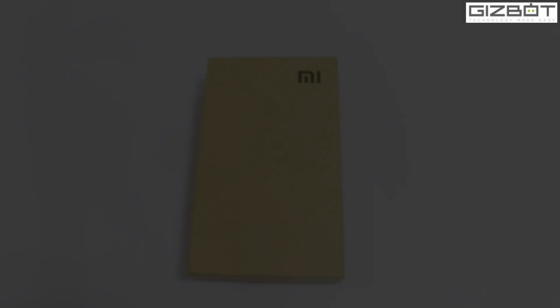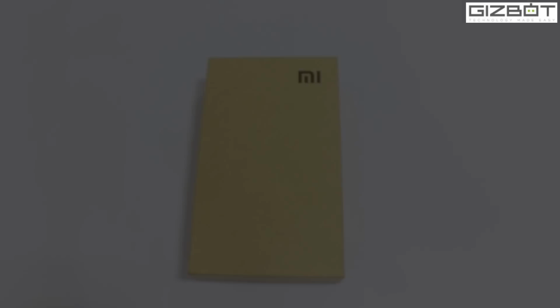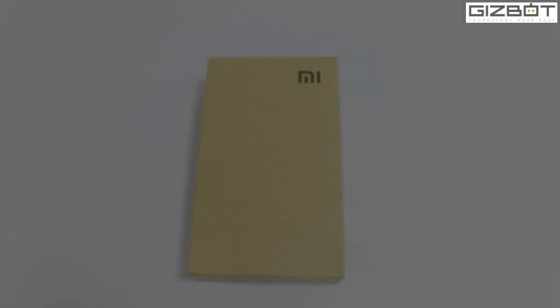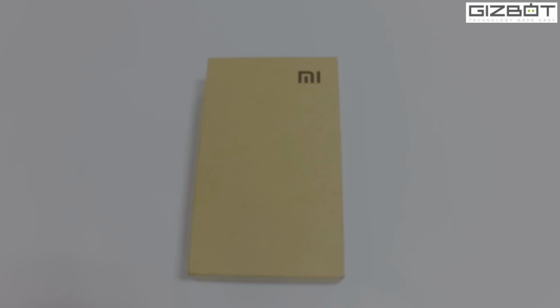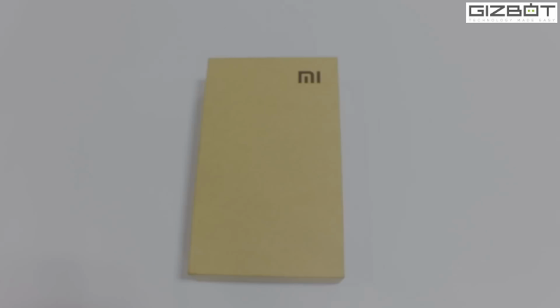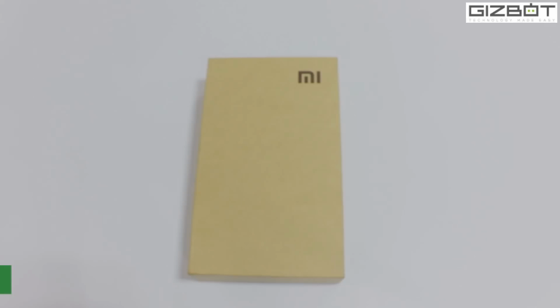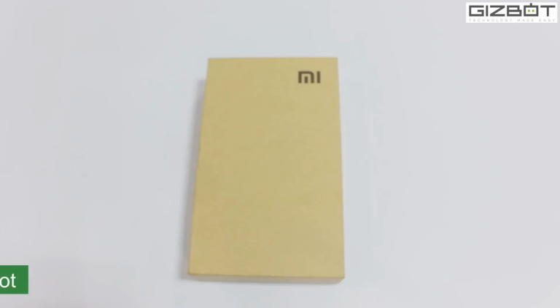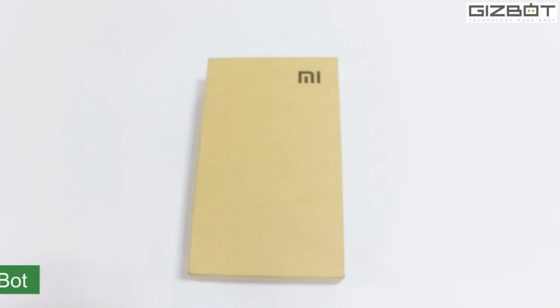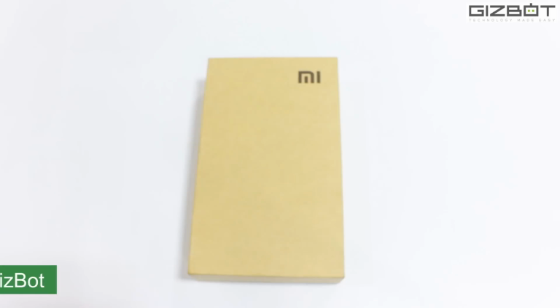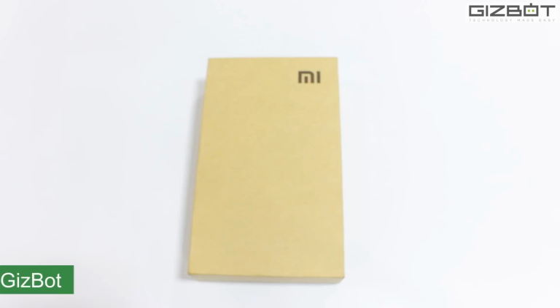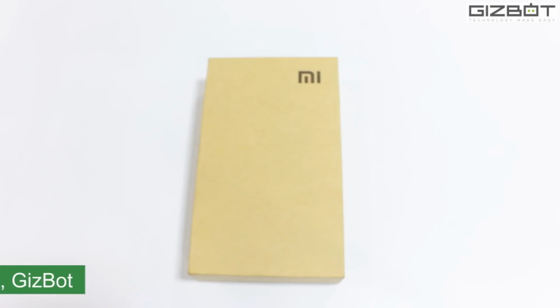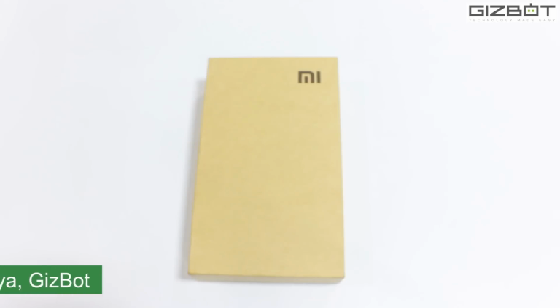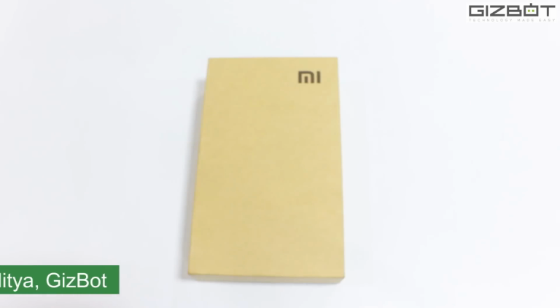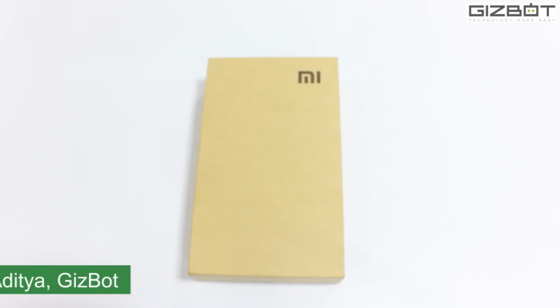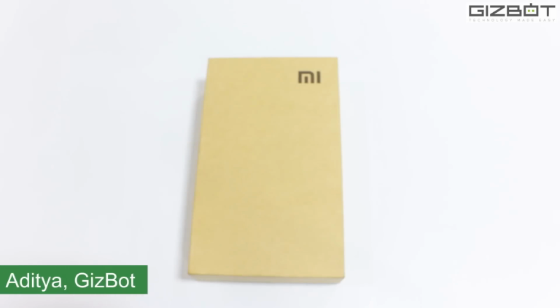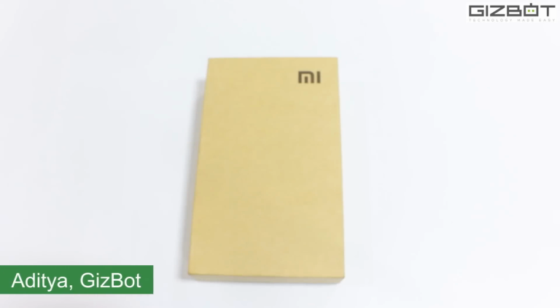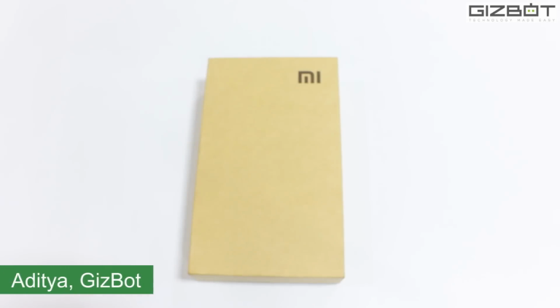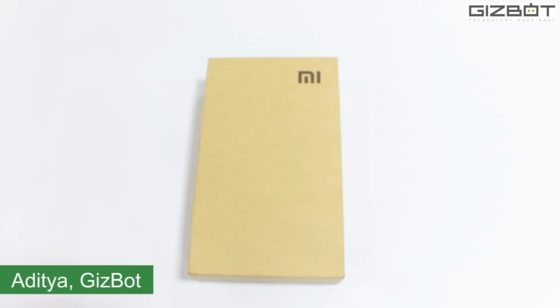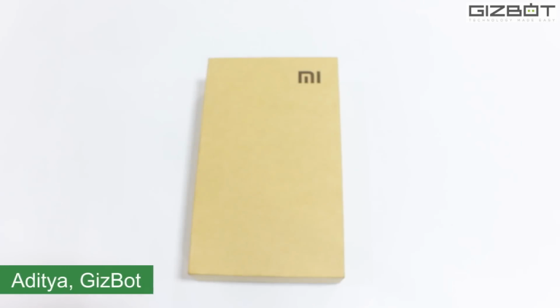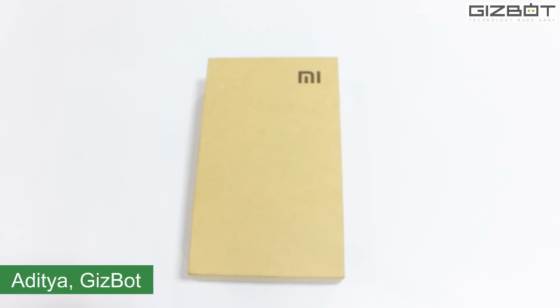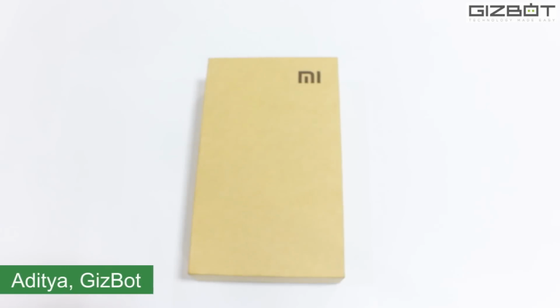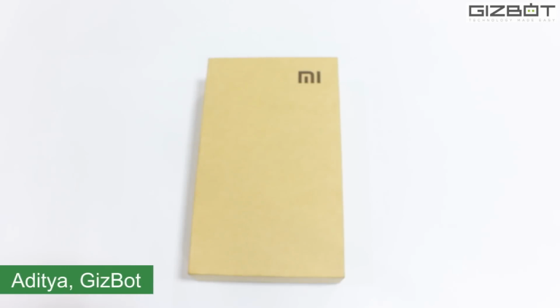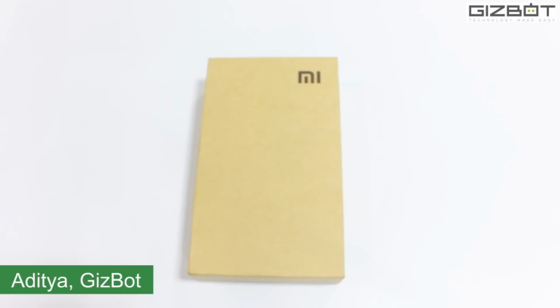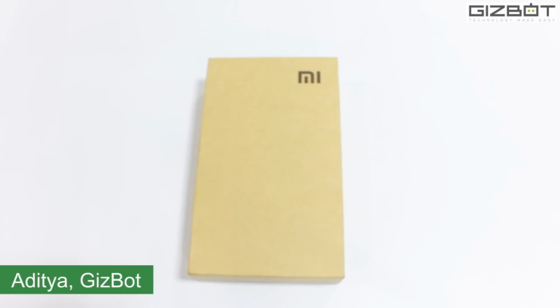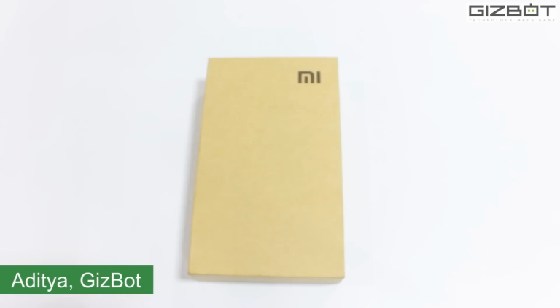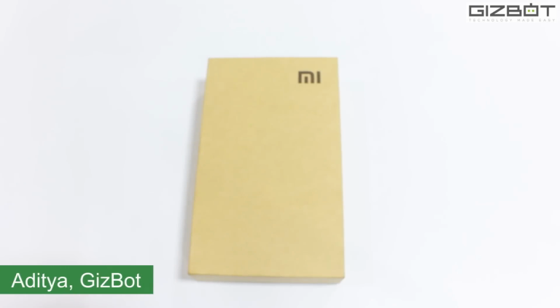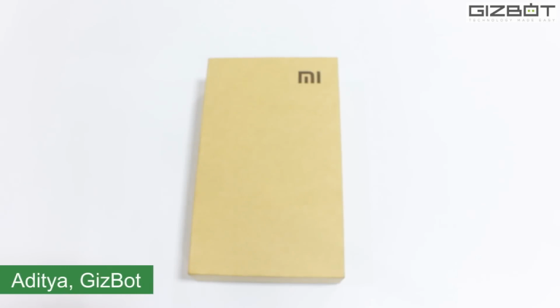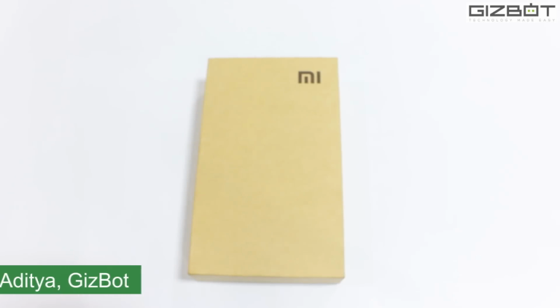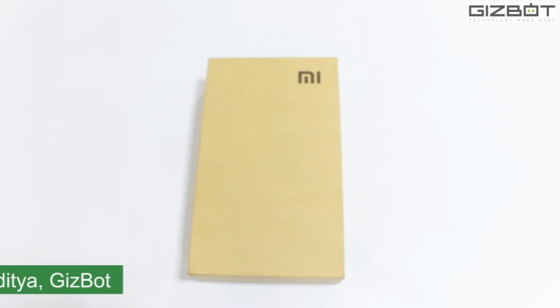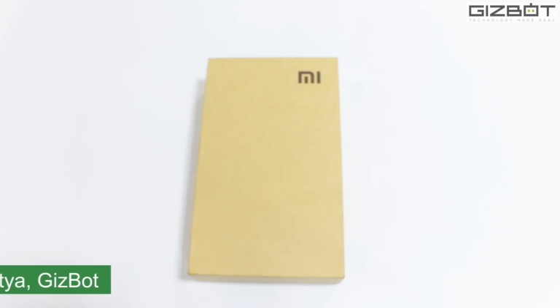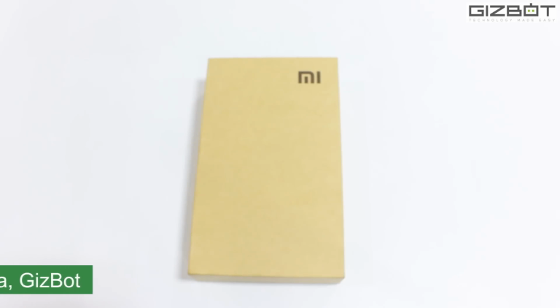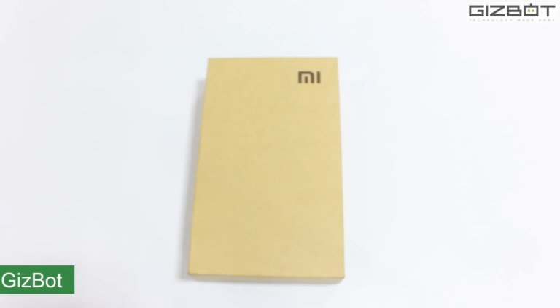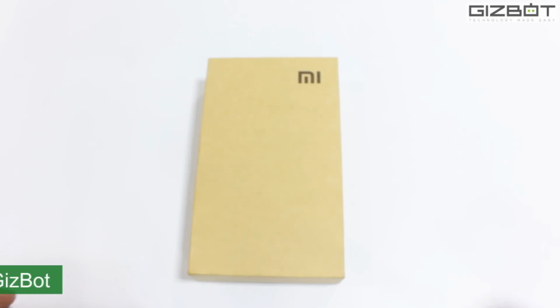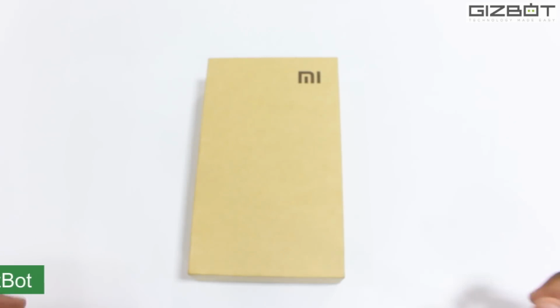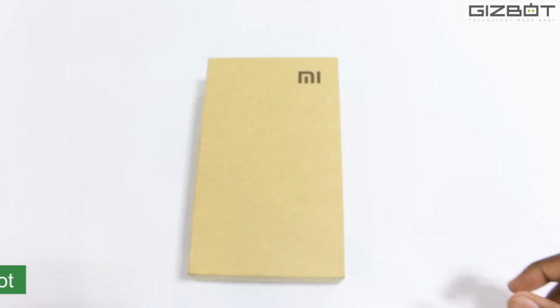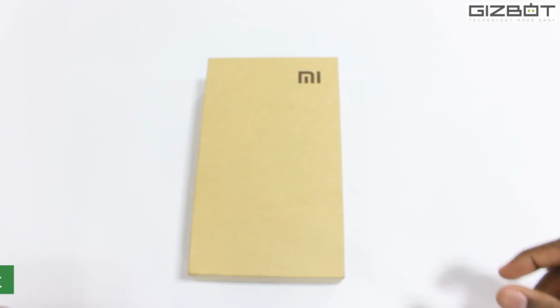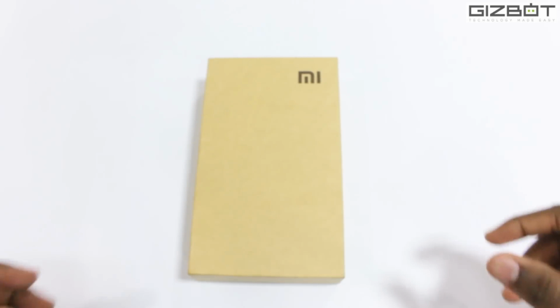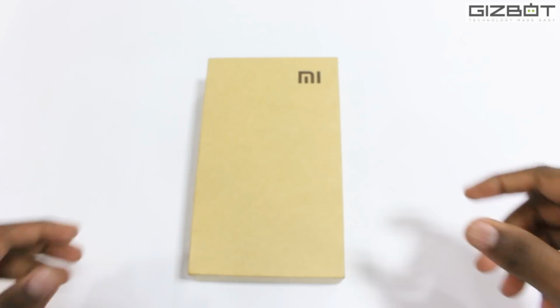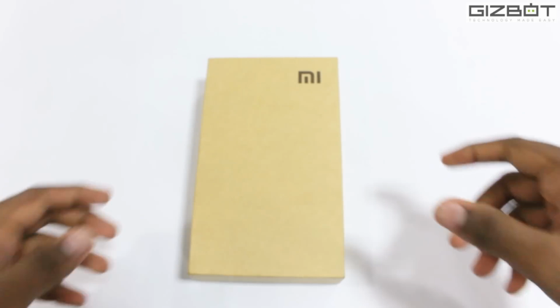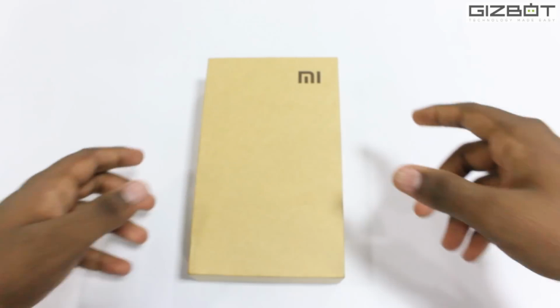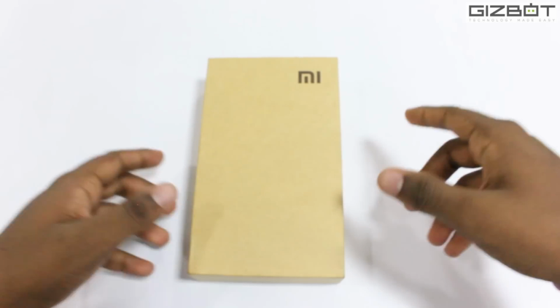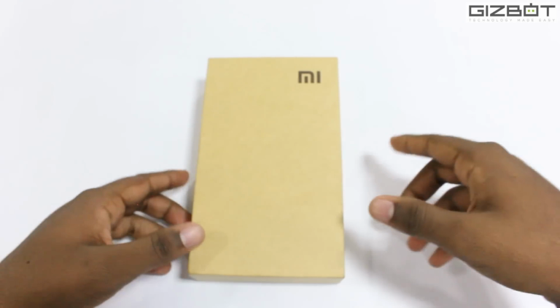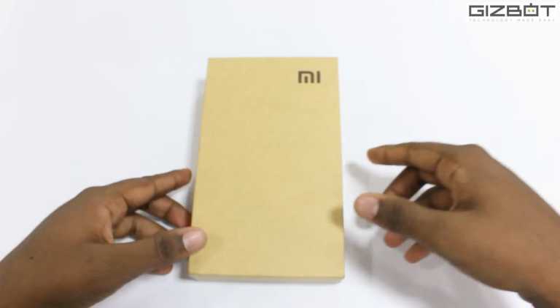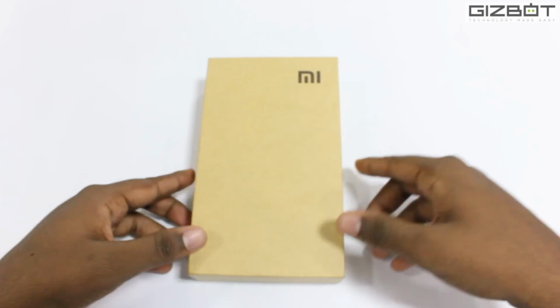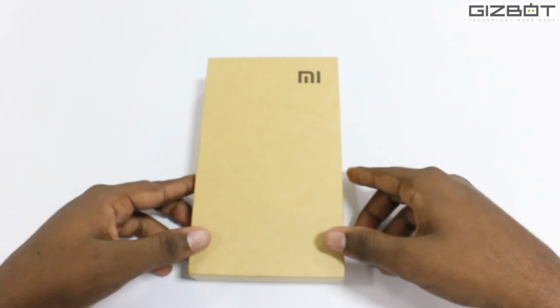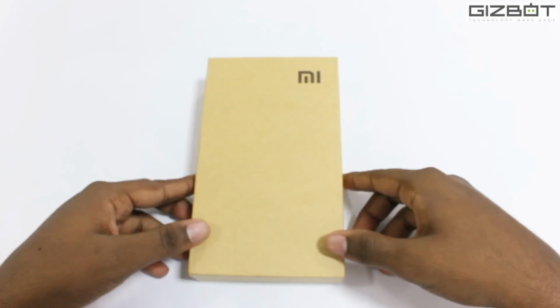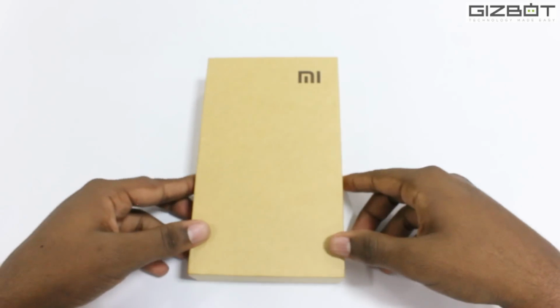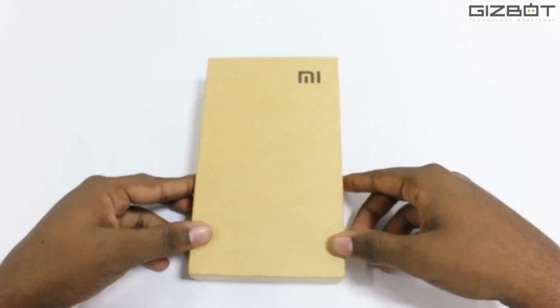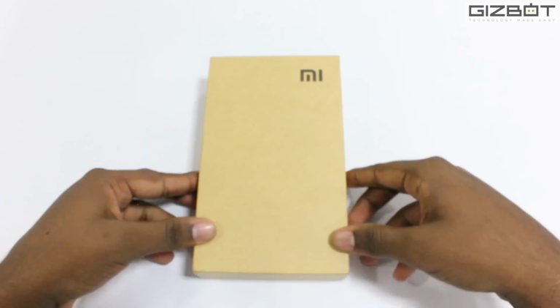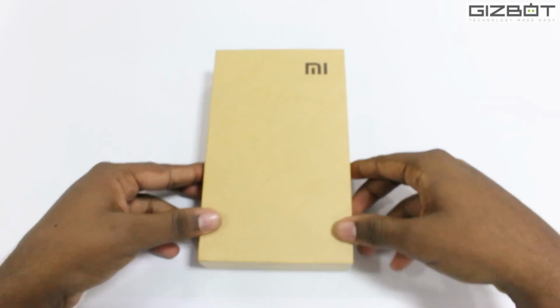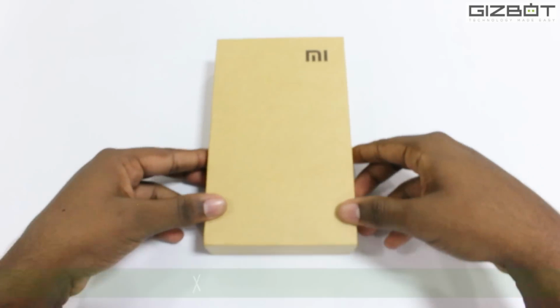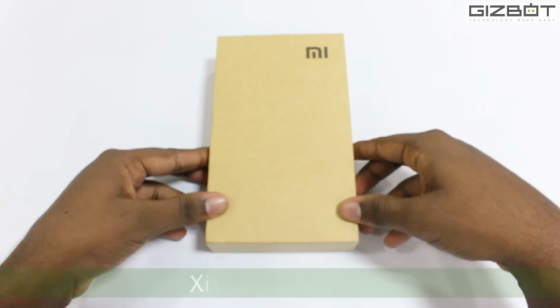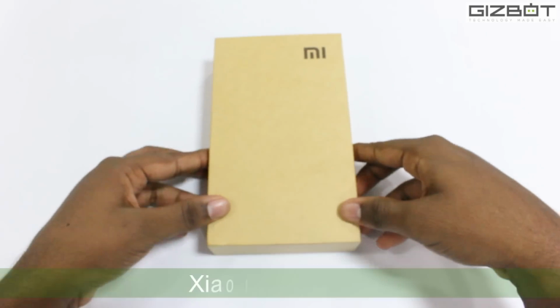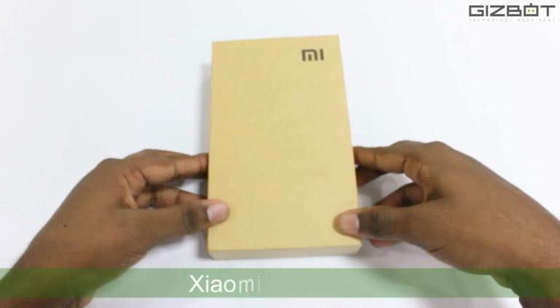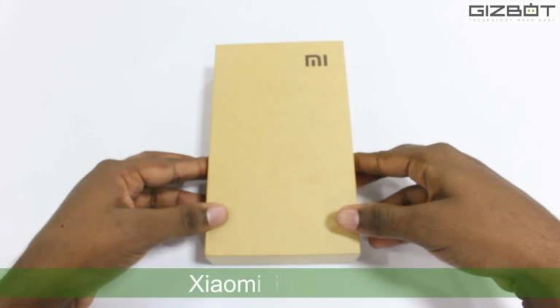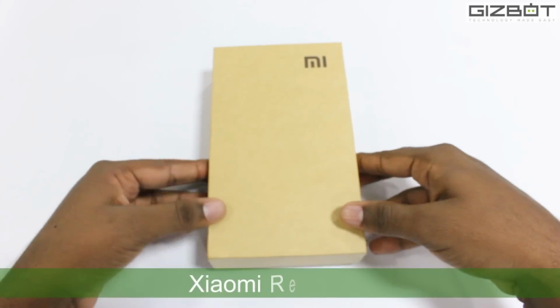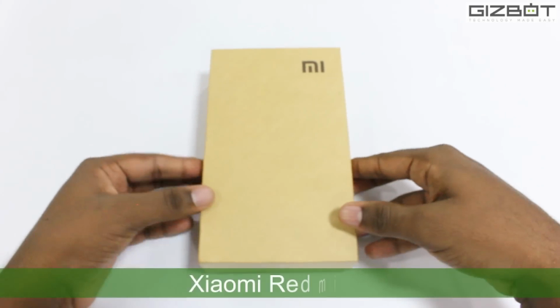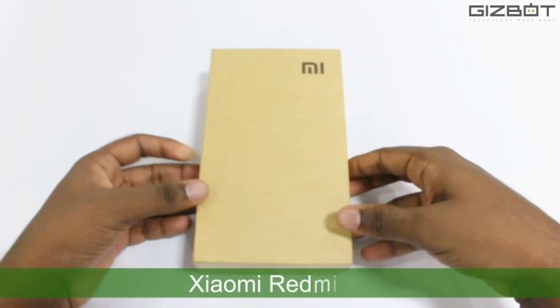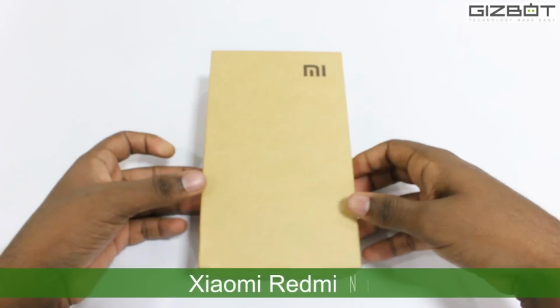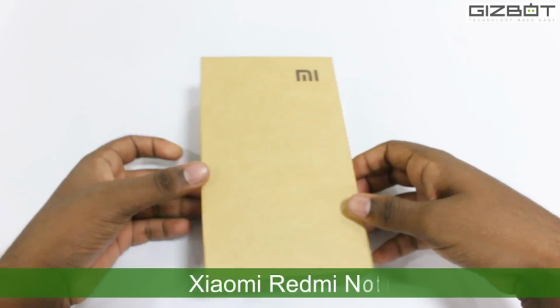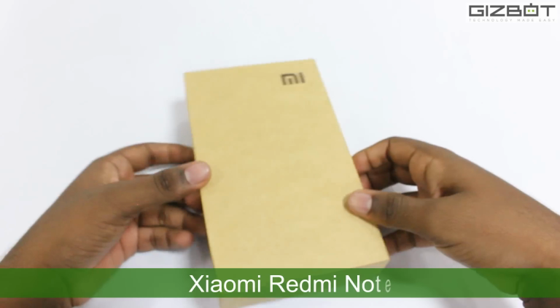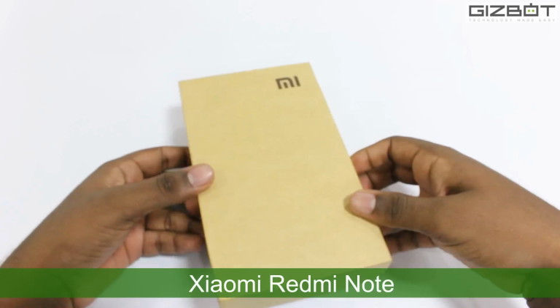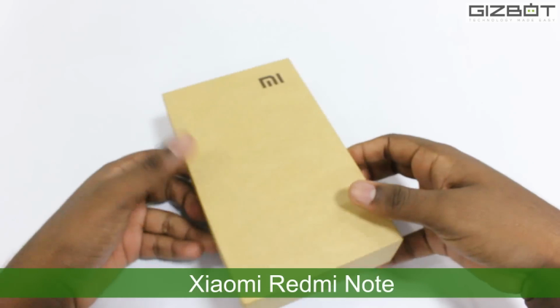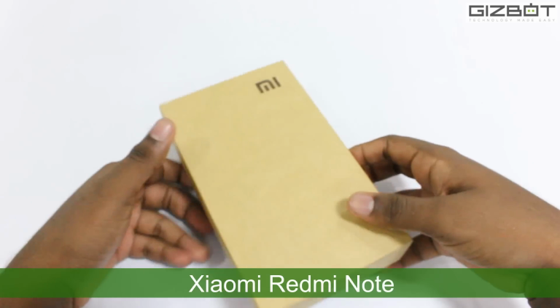Hey everyone, this is Adi Agarla for Gizbot and today we're going to do the unboxing and quick test of the Redmi Note.